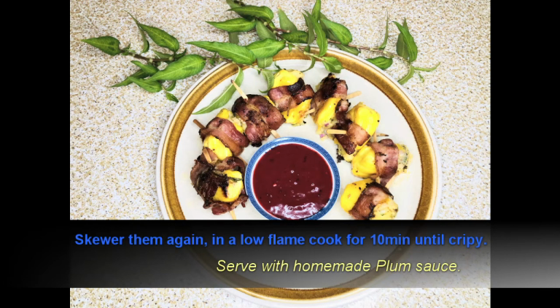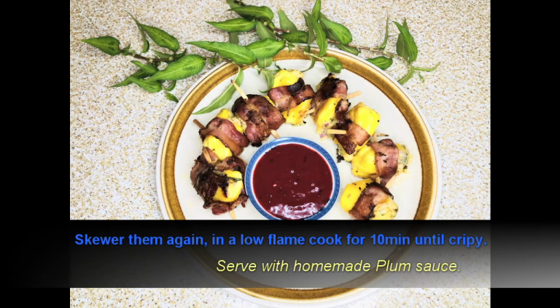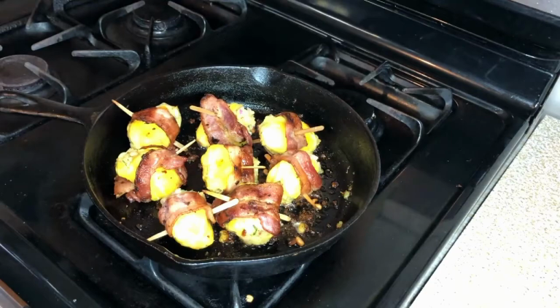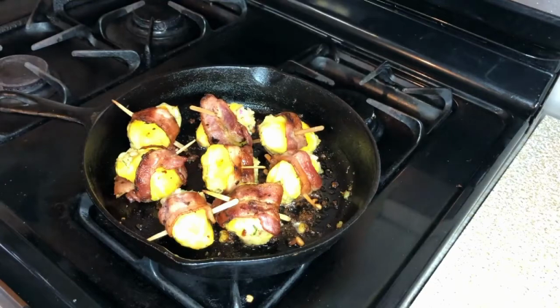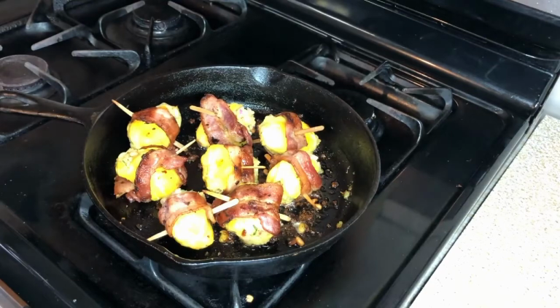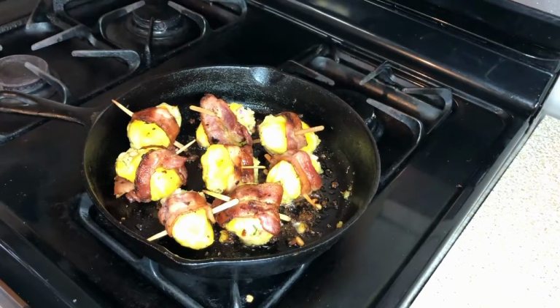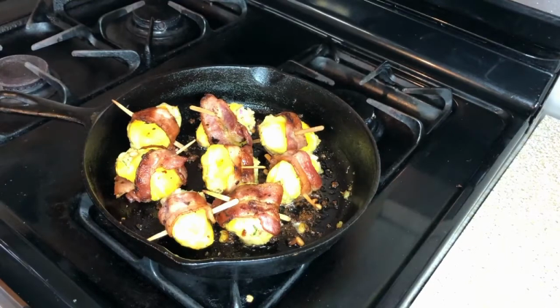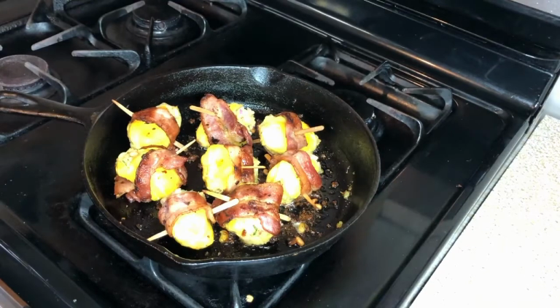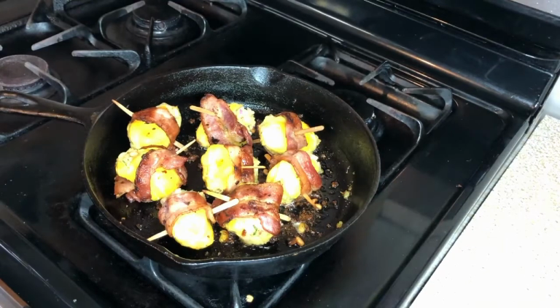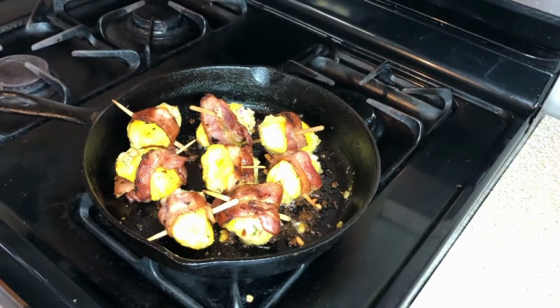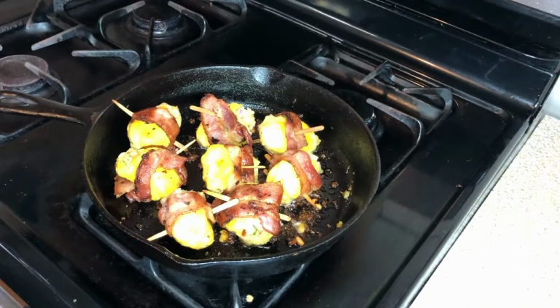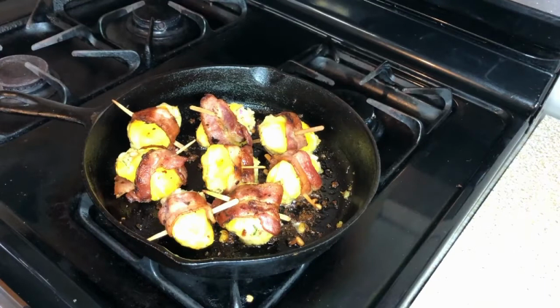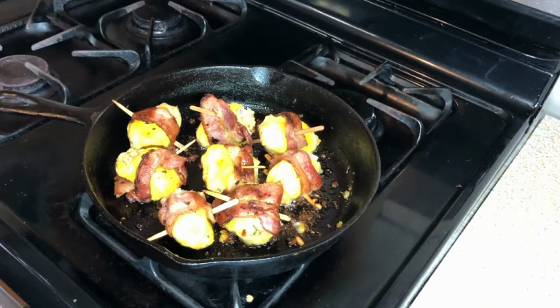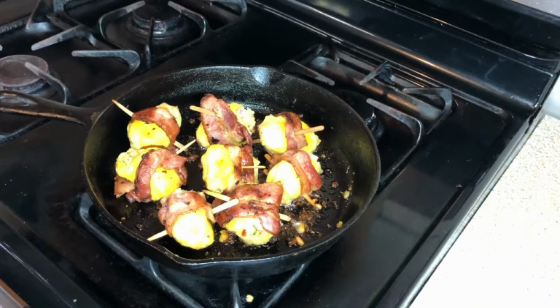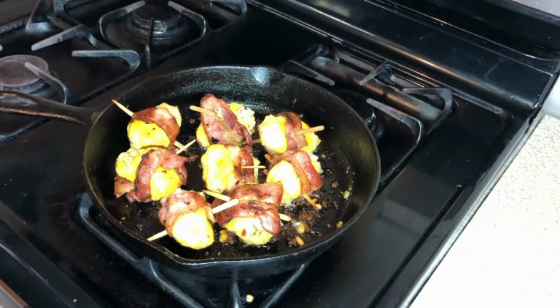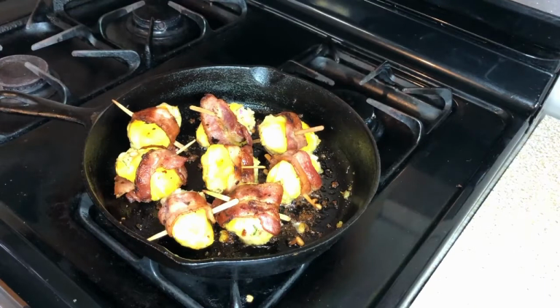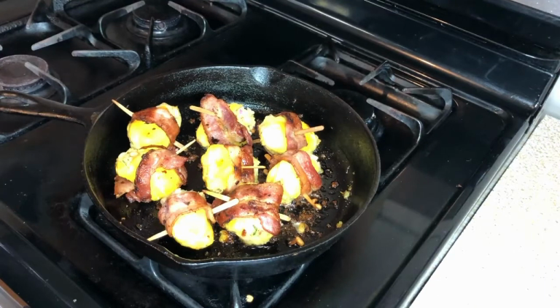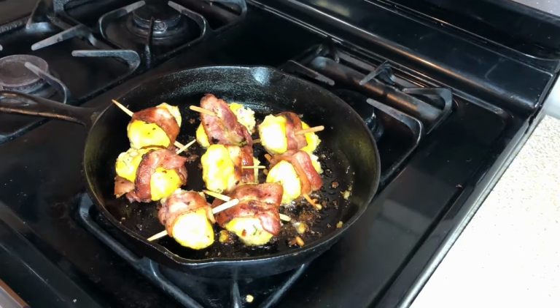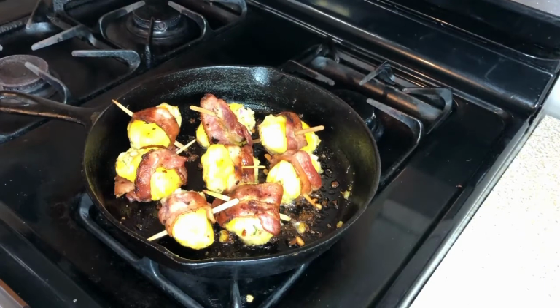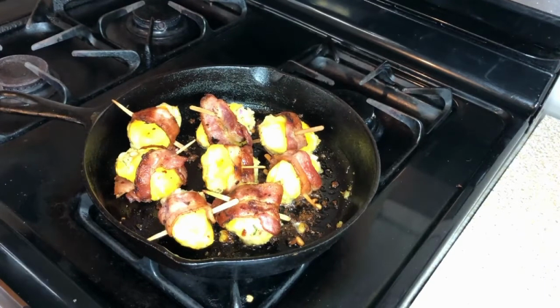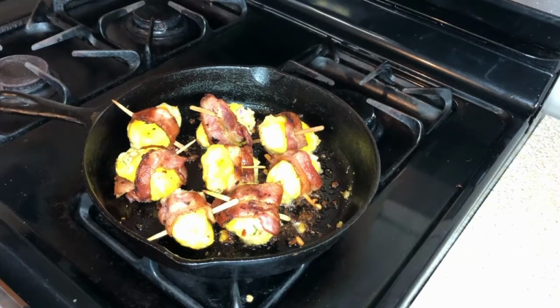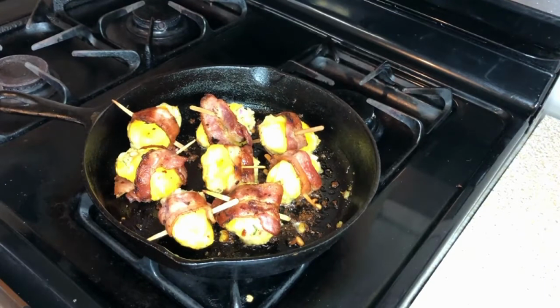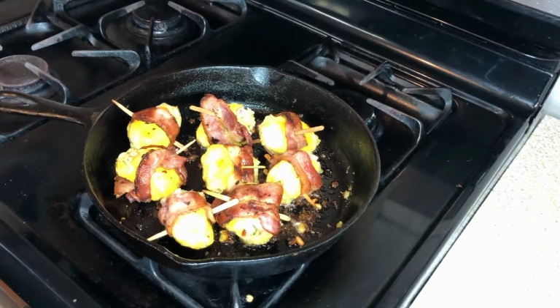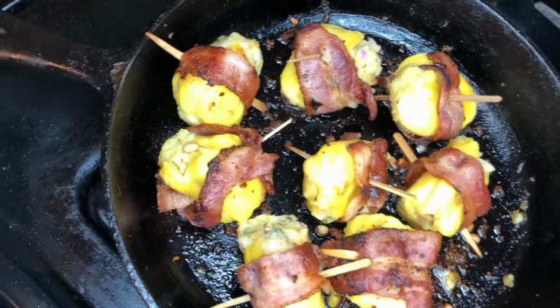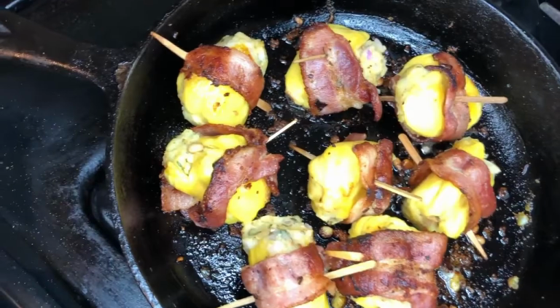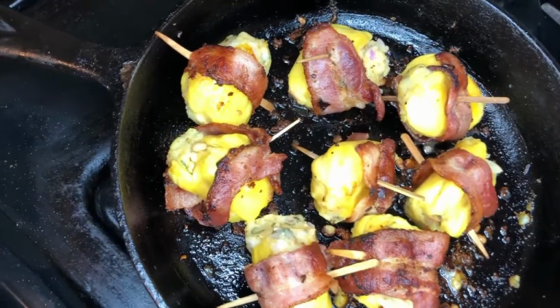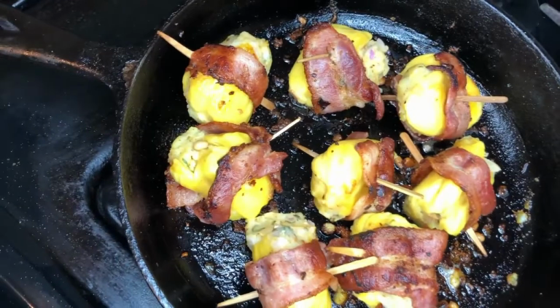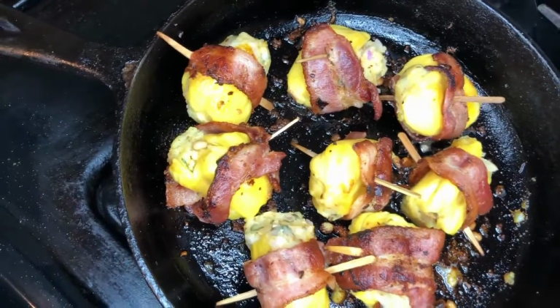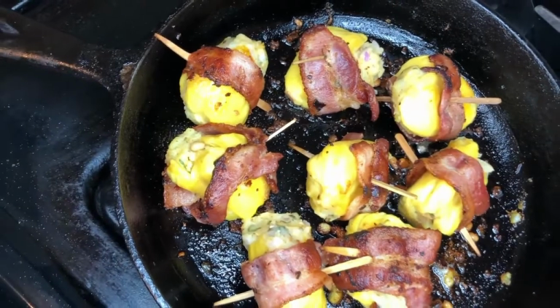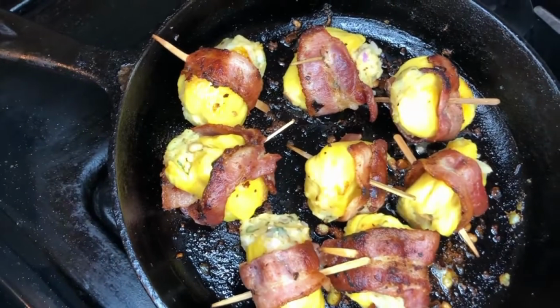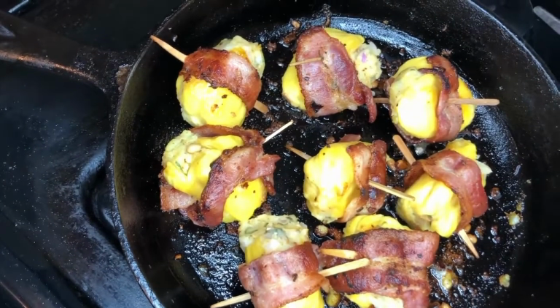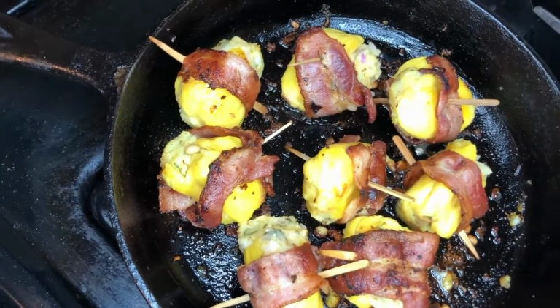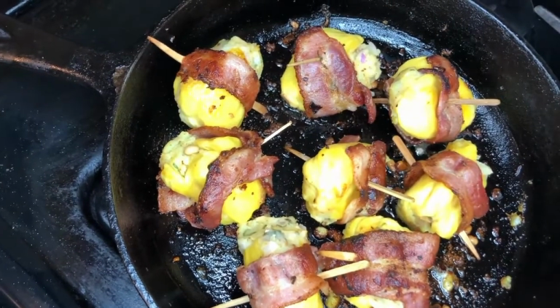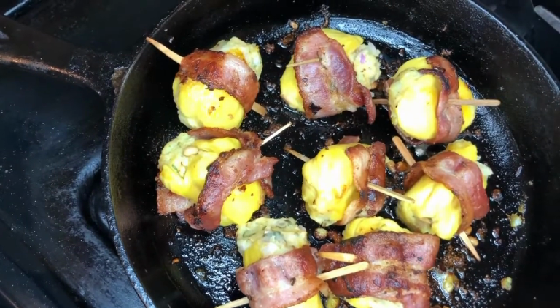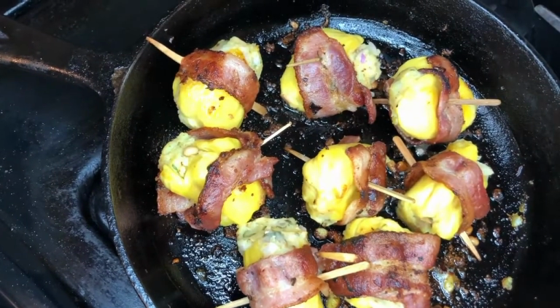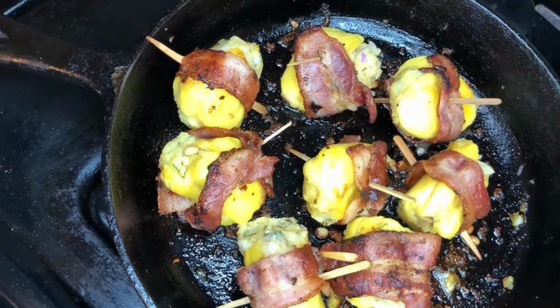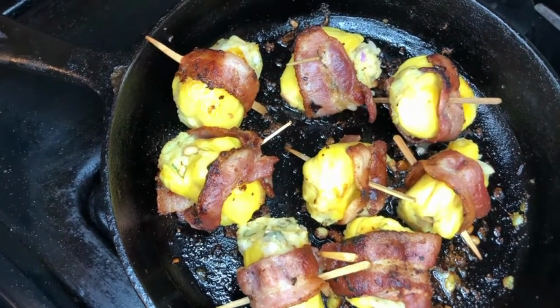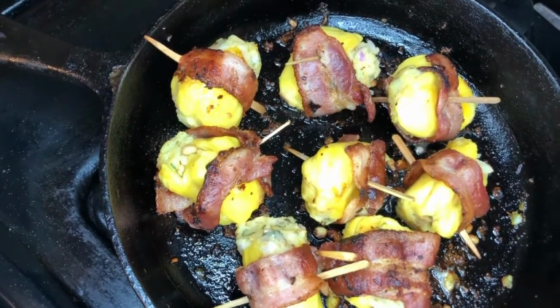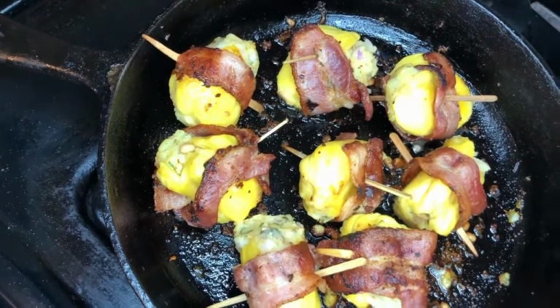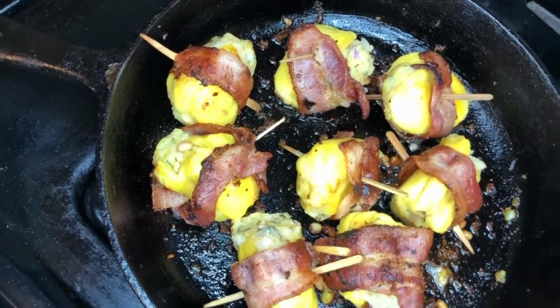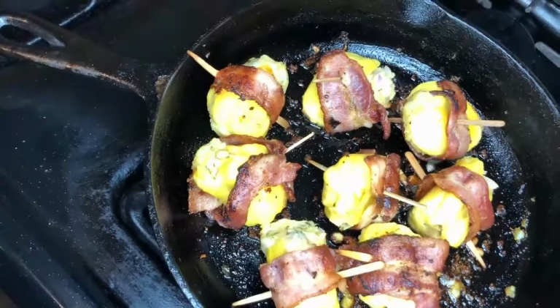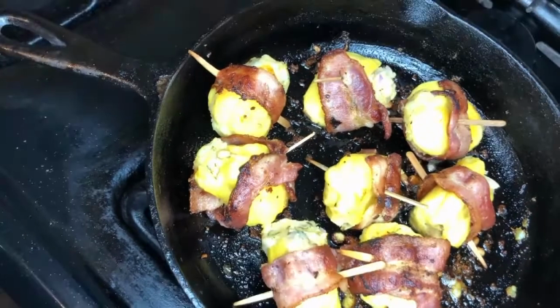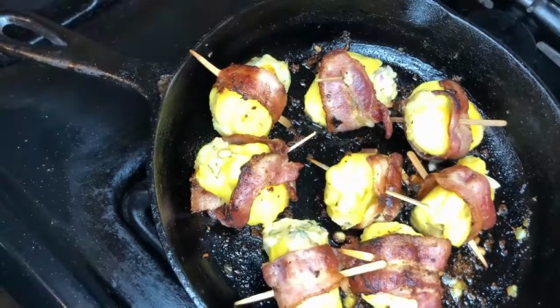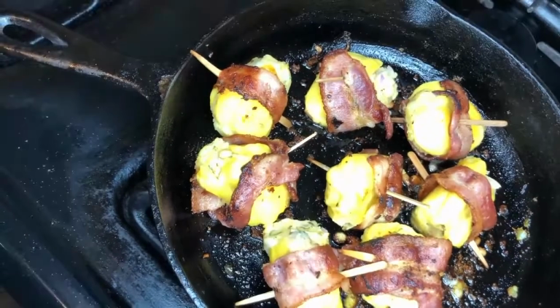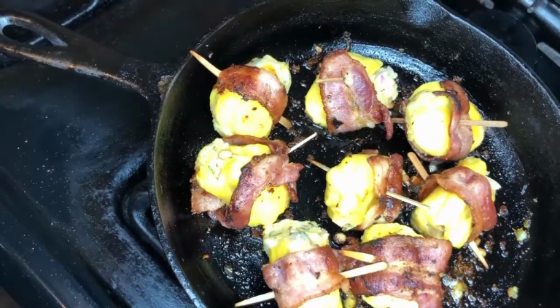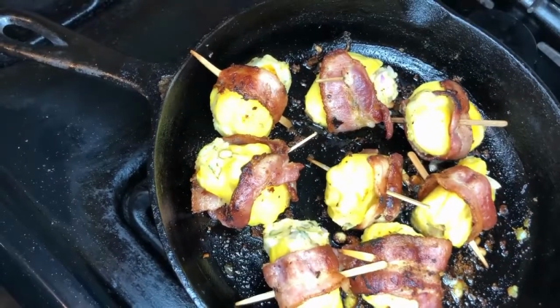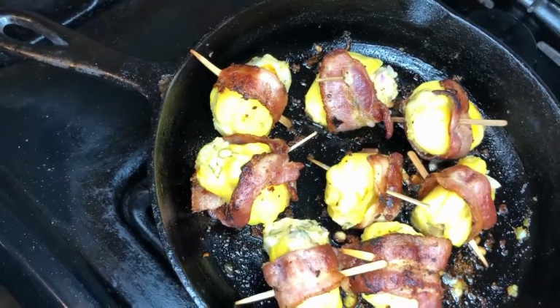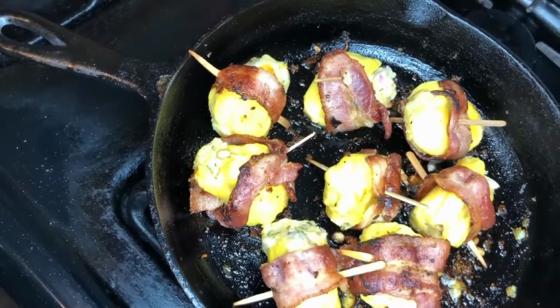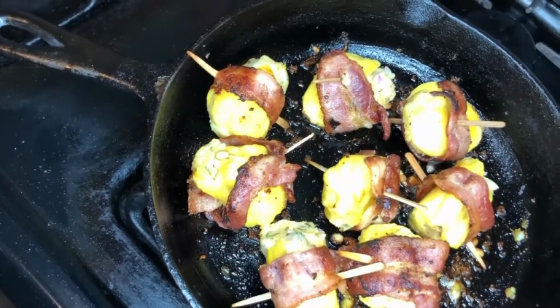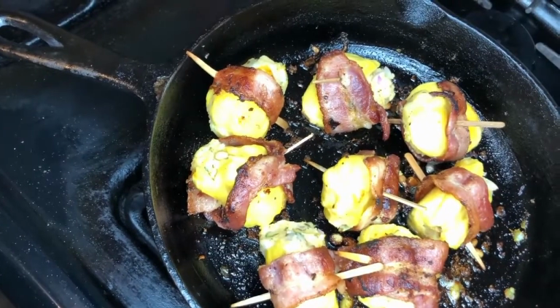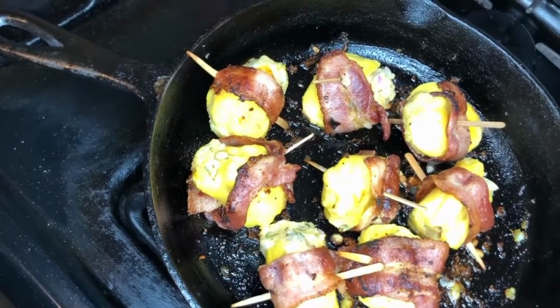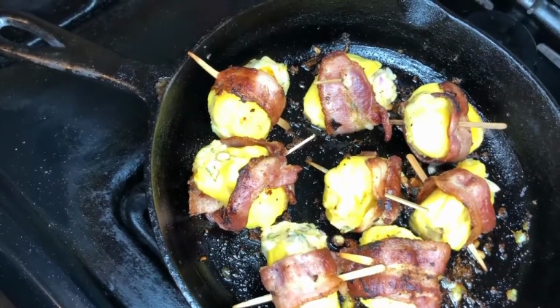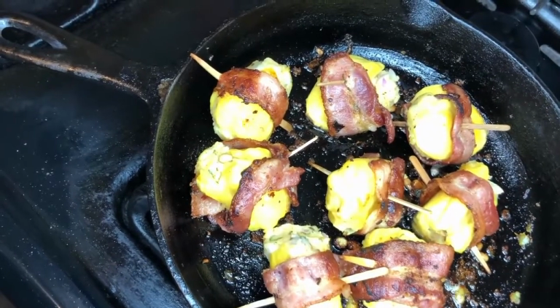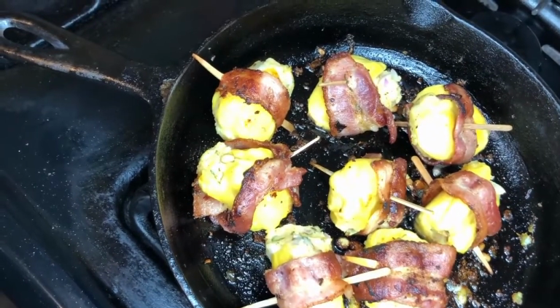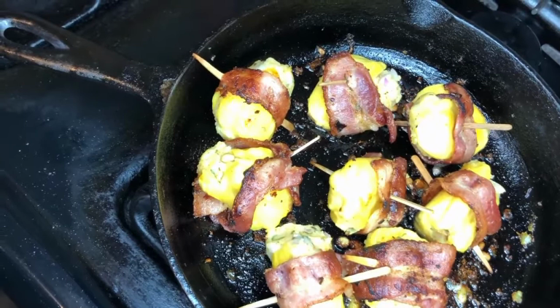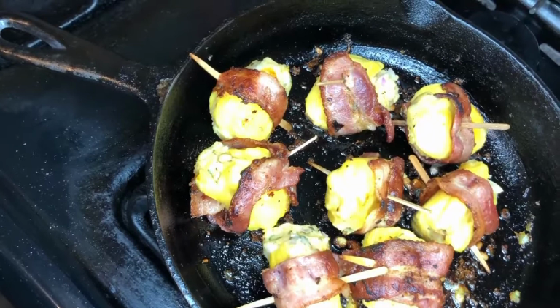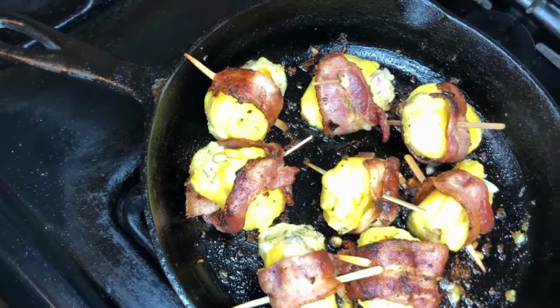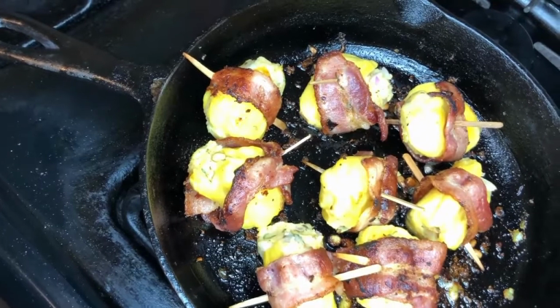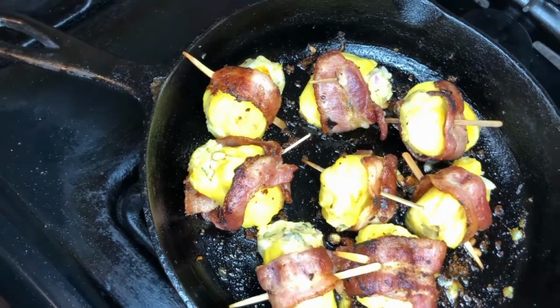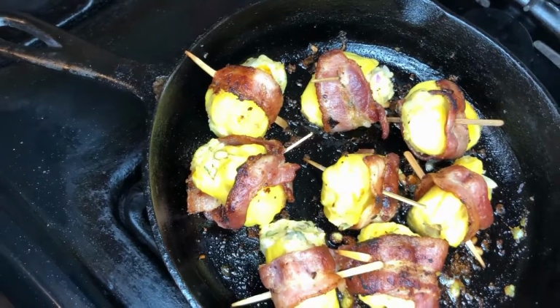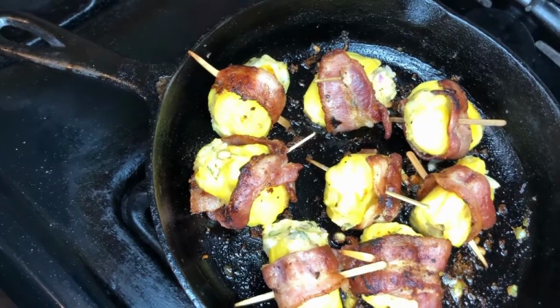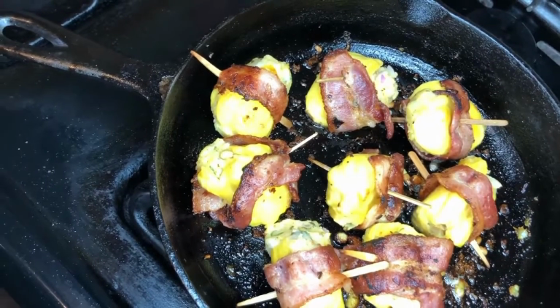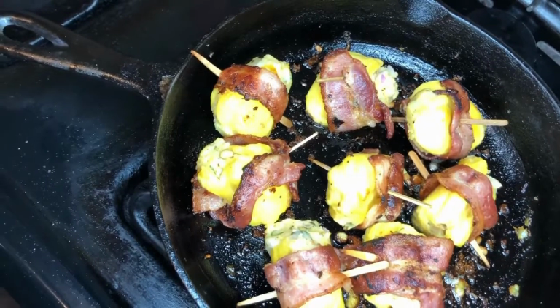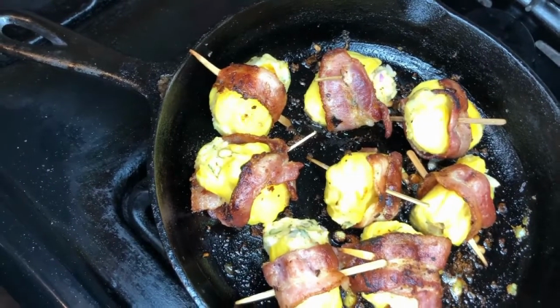That looks yummy! Bacon wrapped jackfruit is ready.